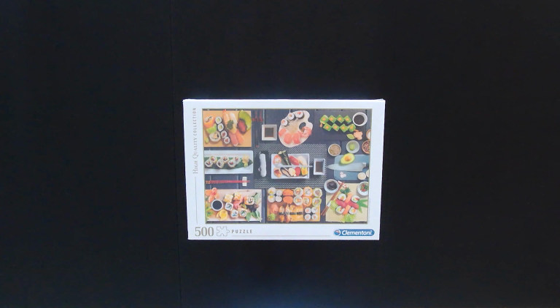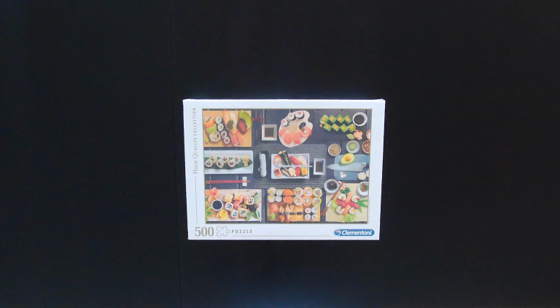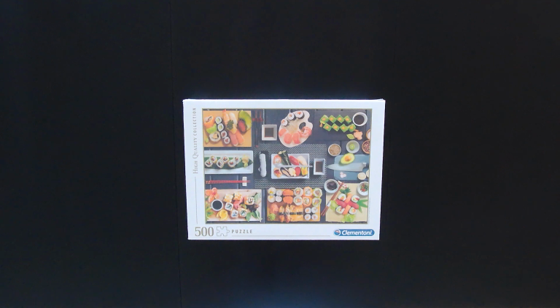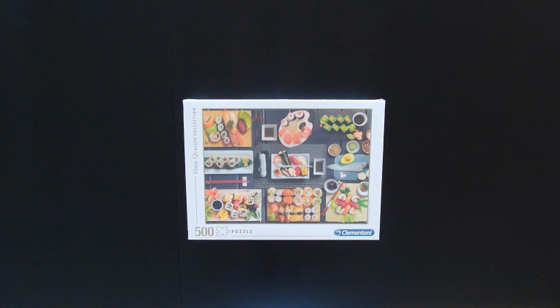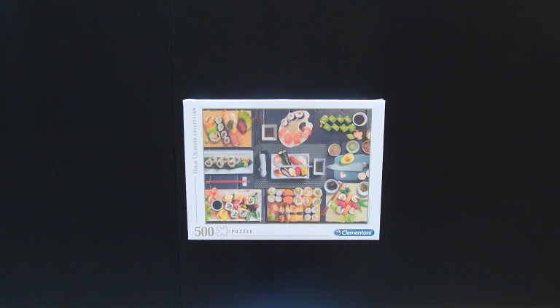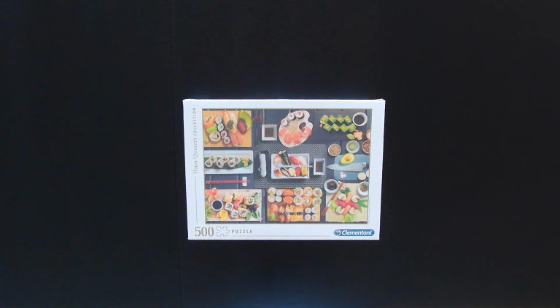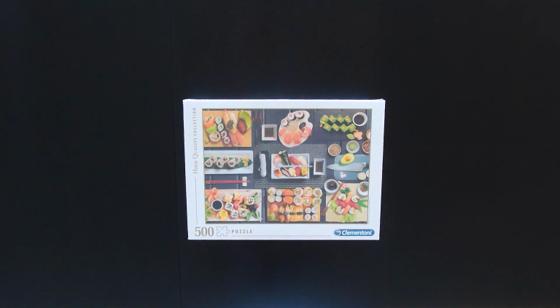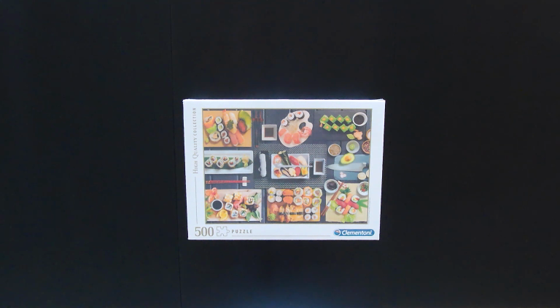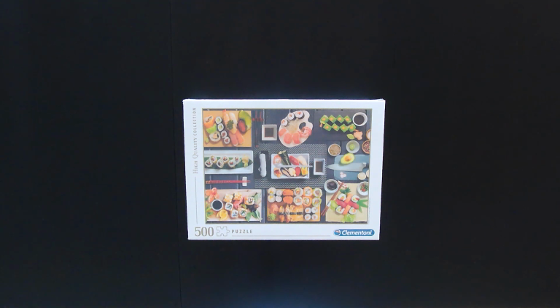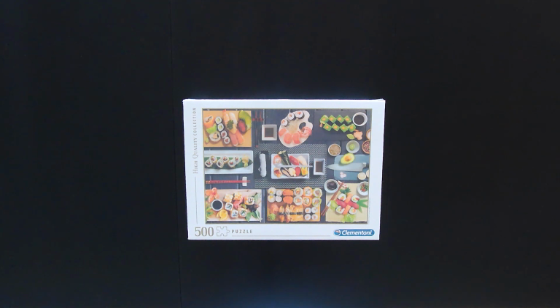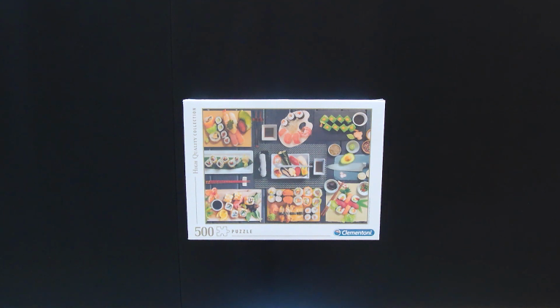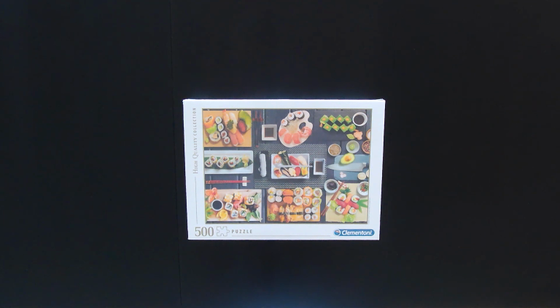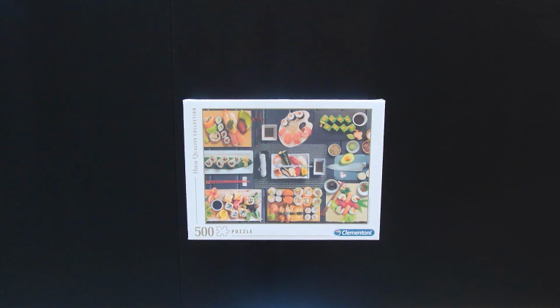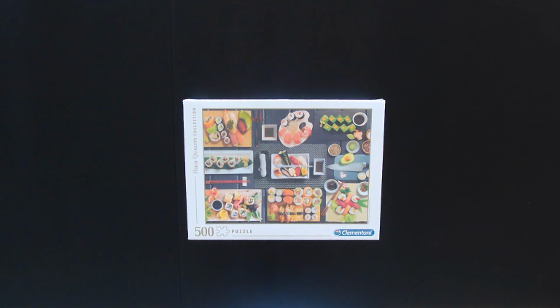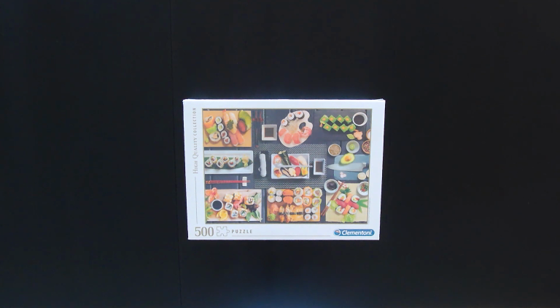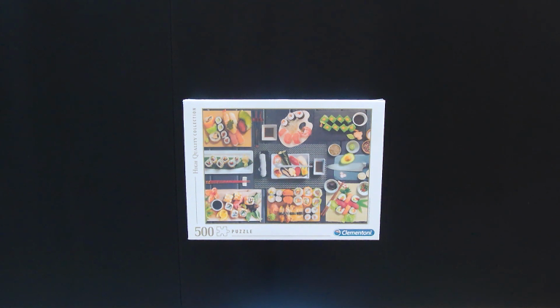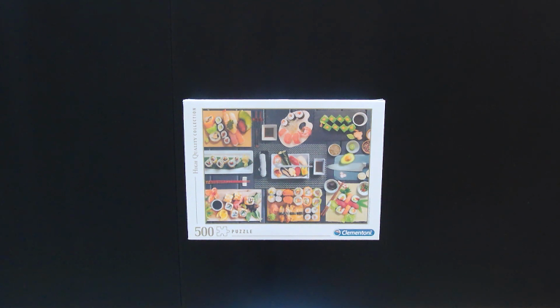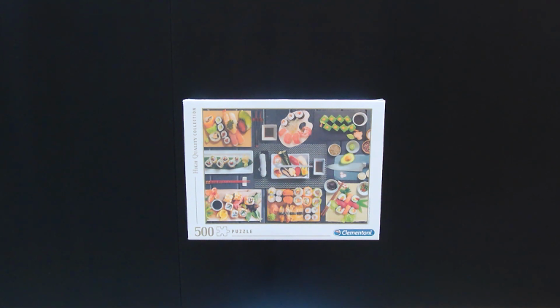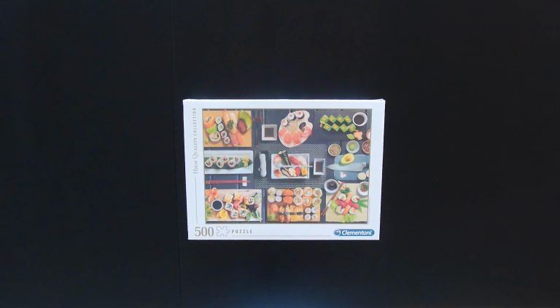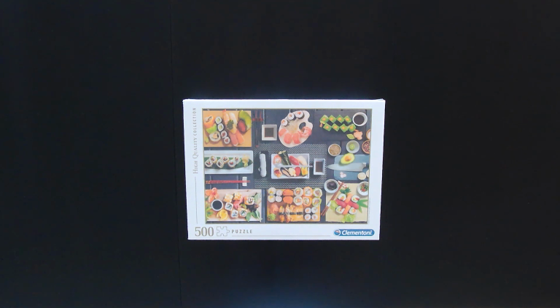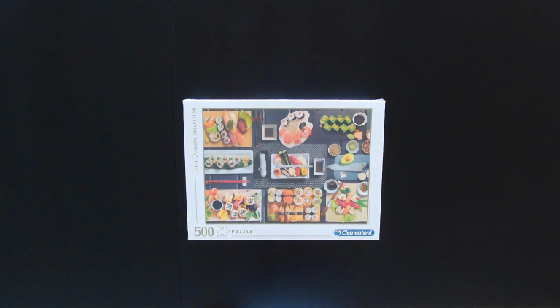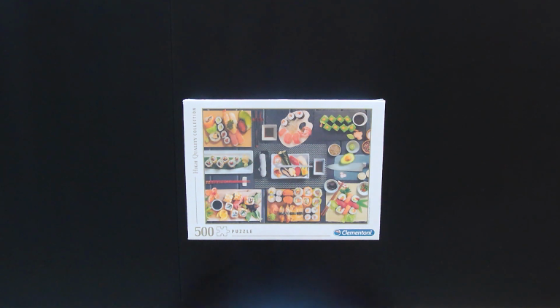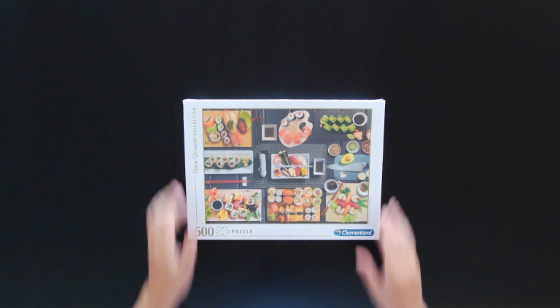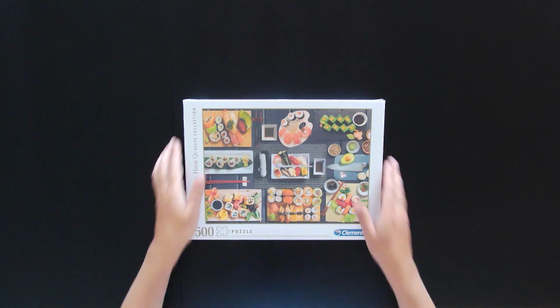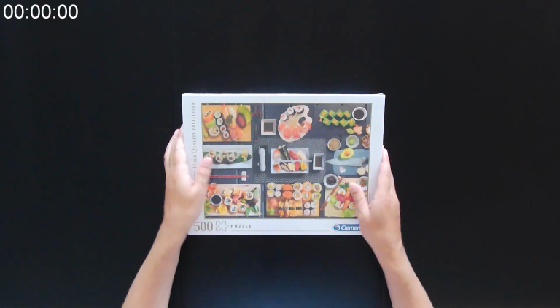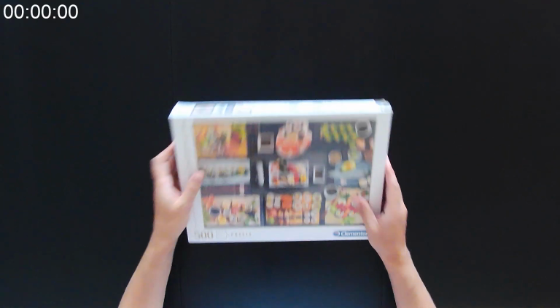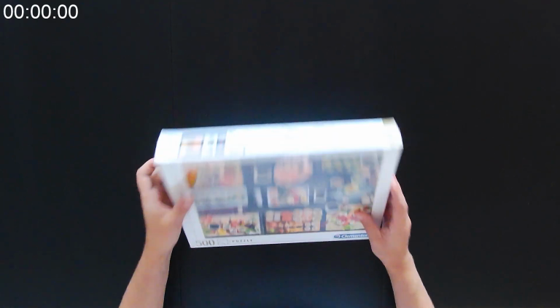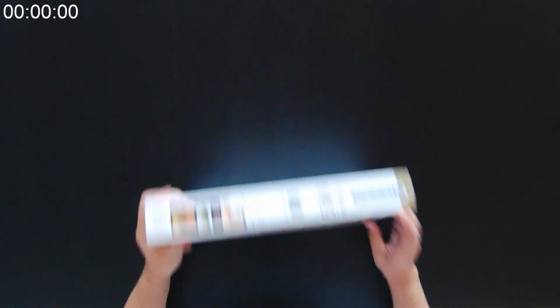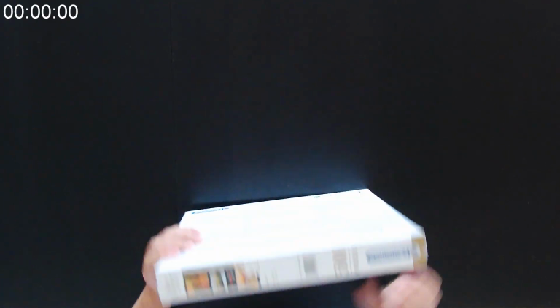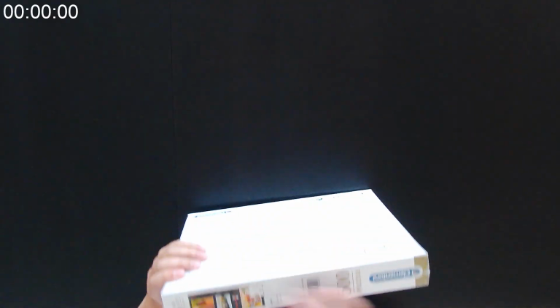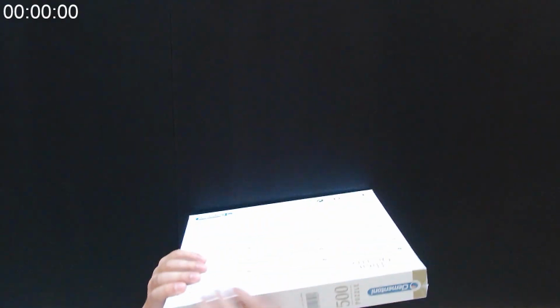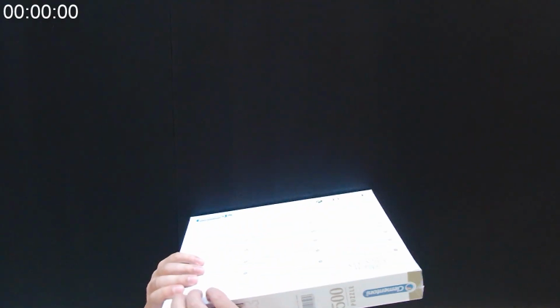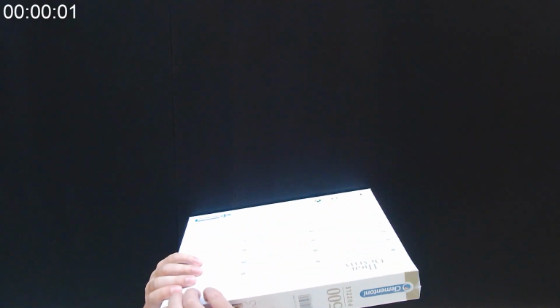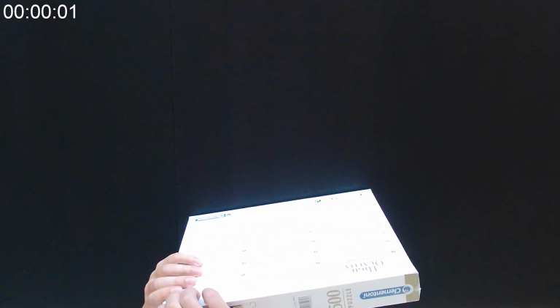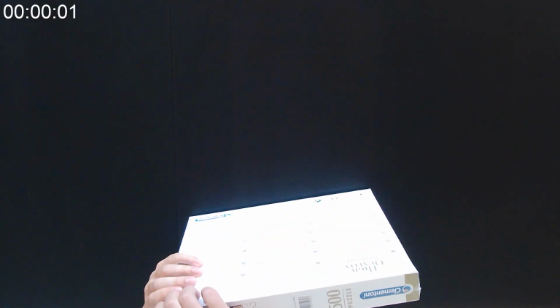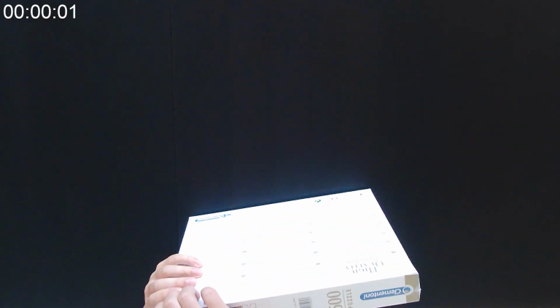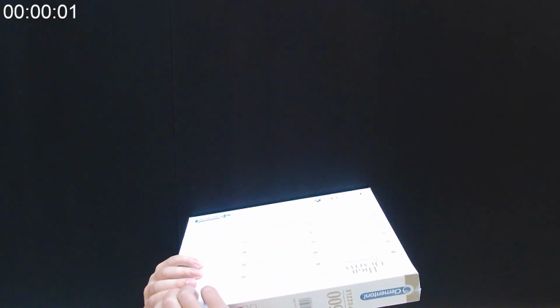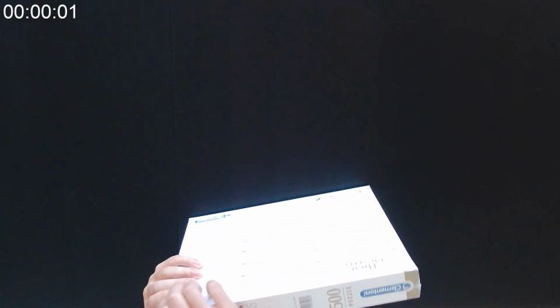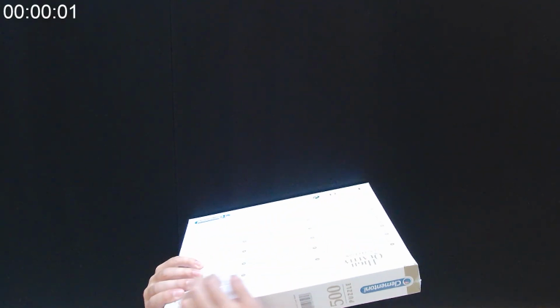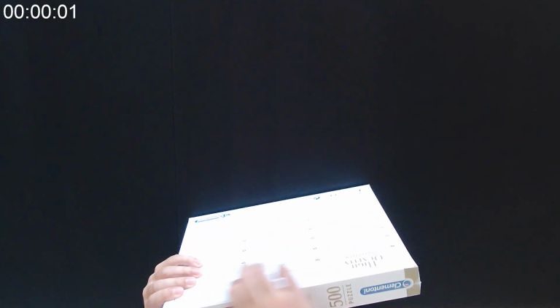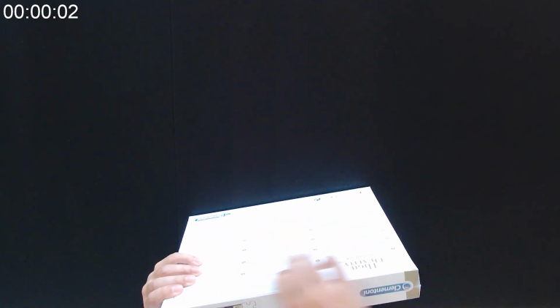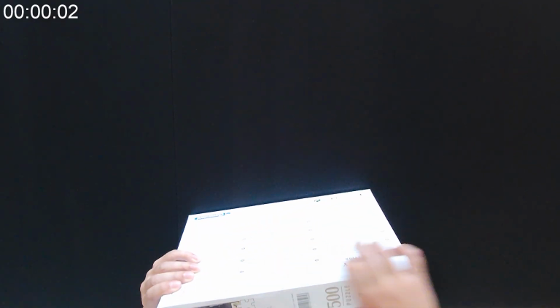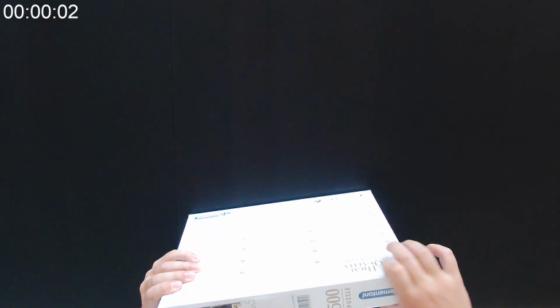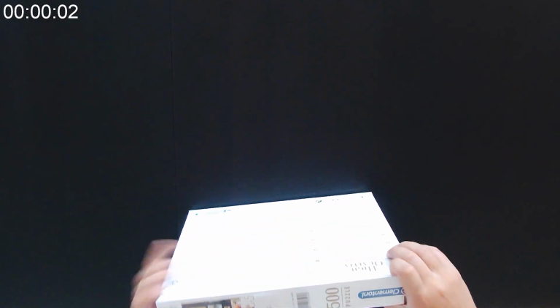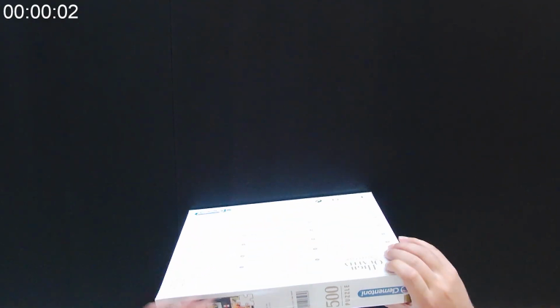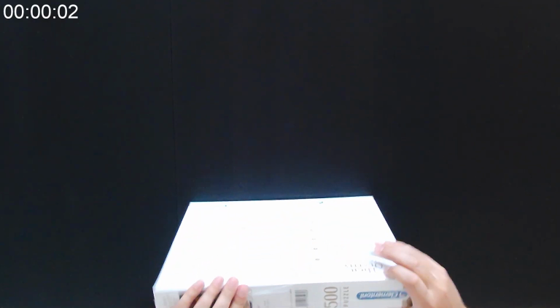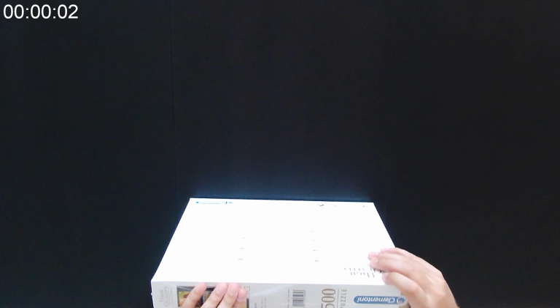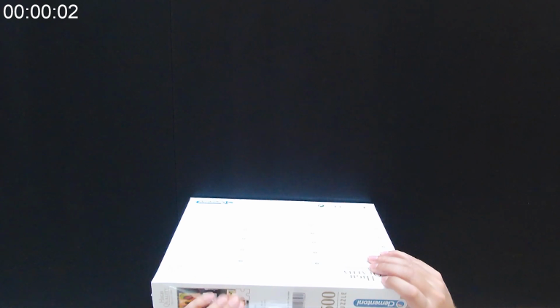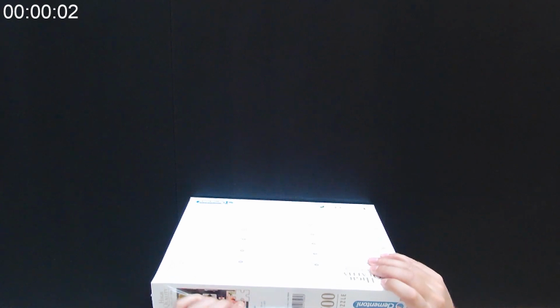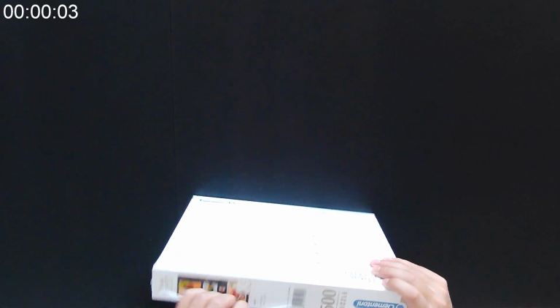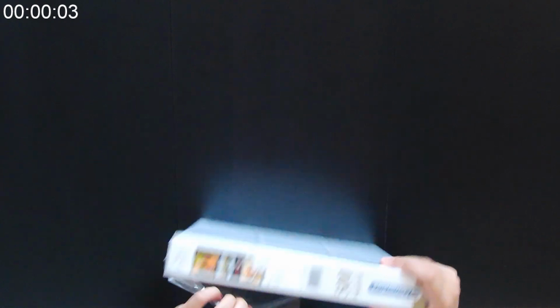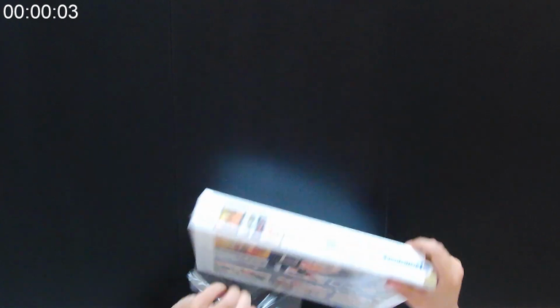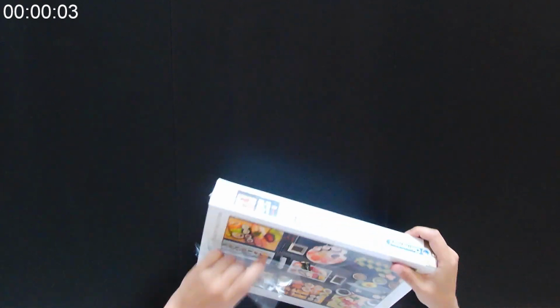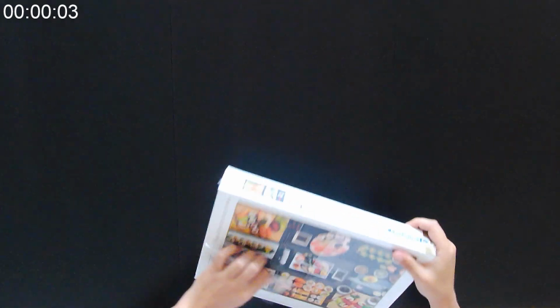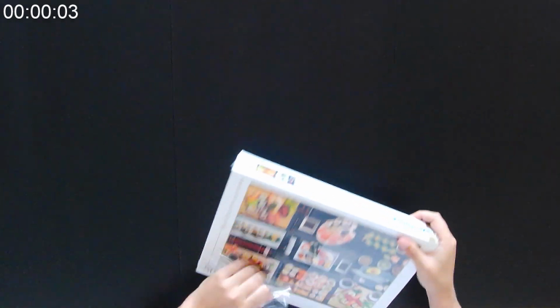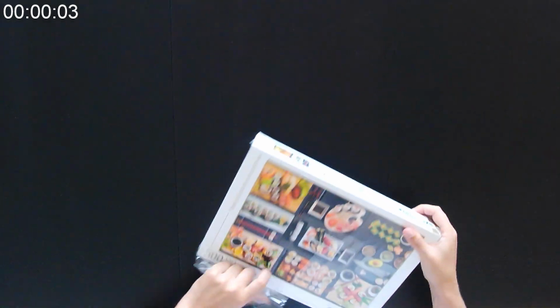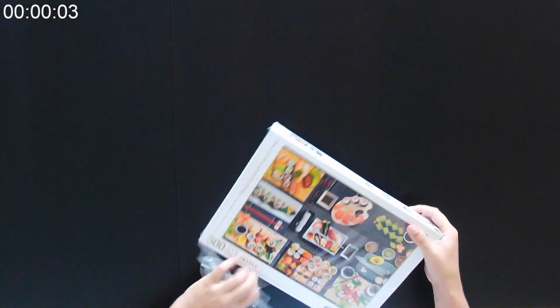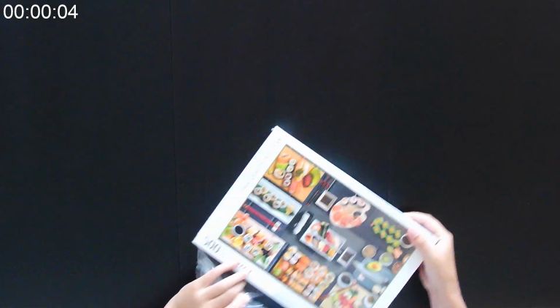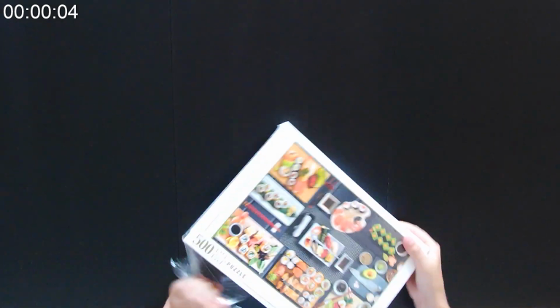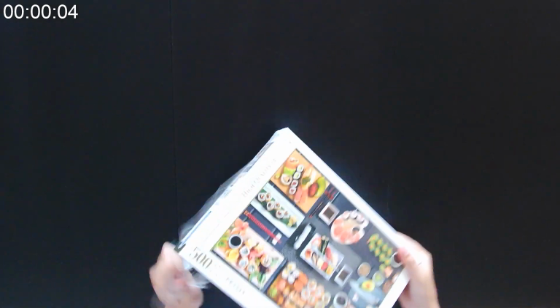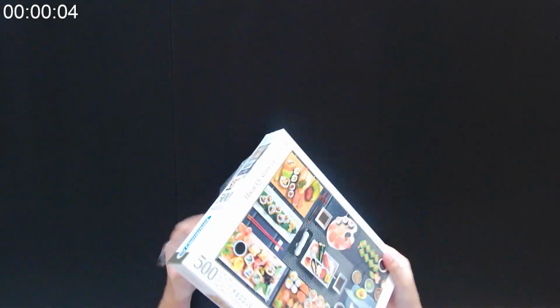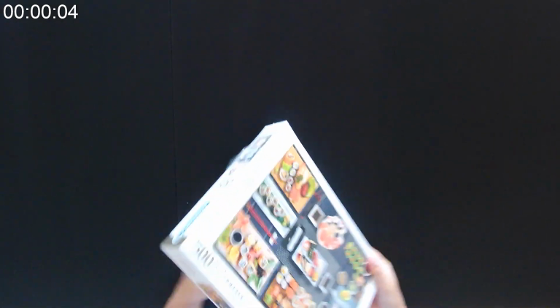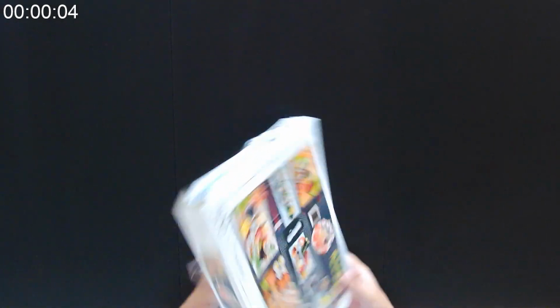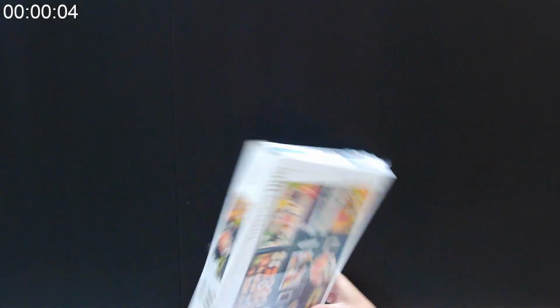Welcome back! Today we are diving into the delicious world of sushi with this 500-piece jigsaw puzzle by Clementoni.